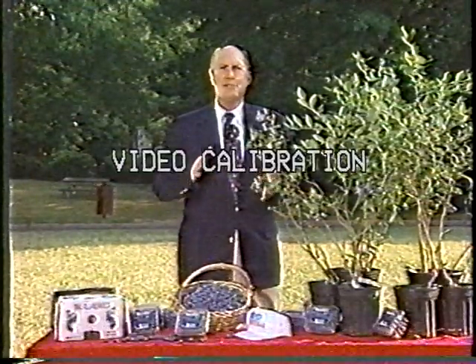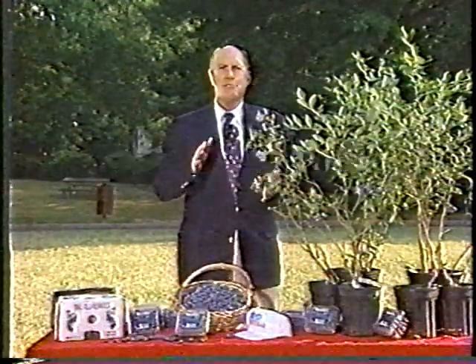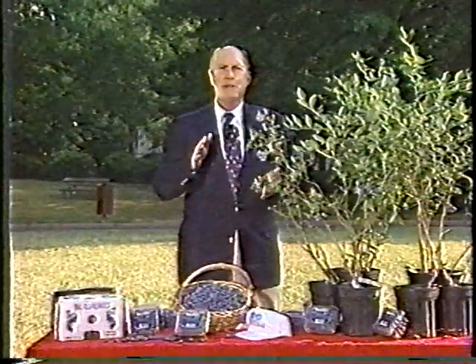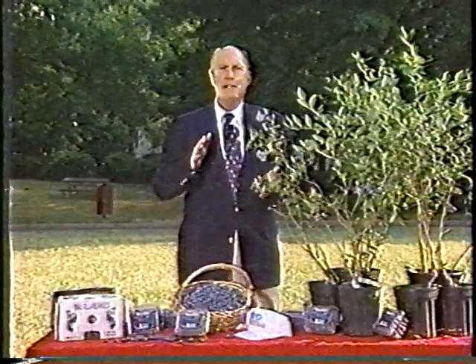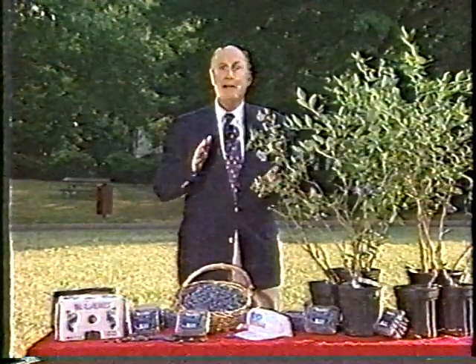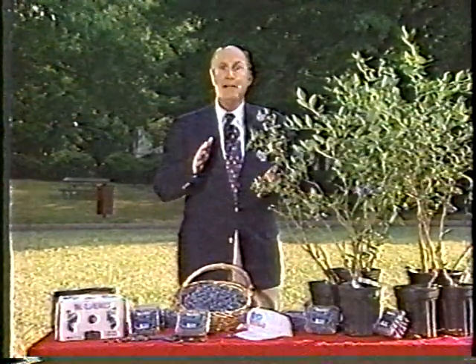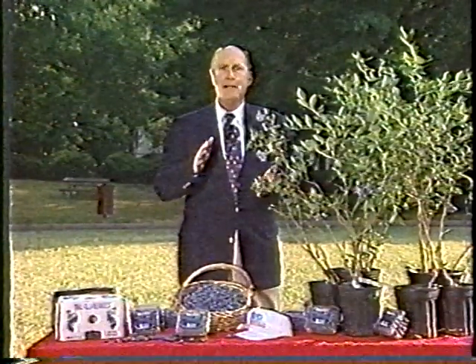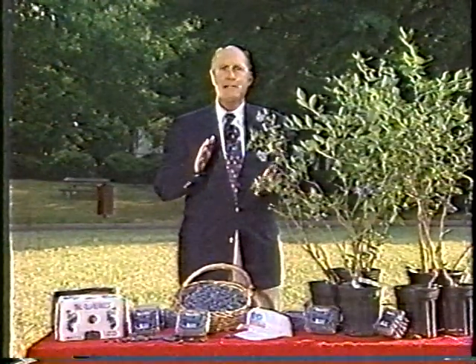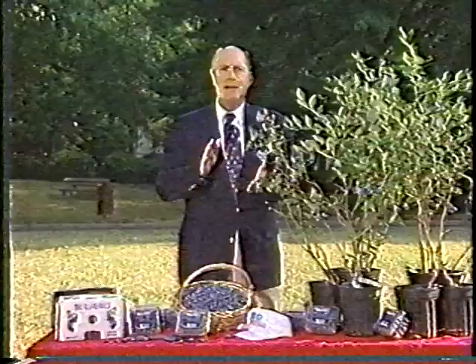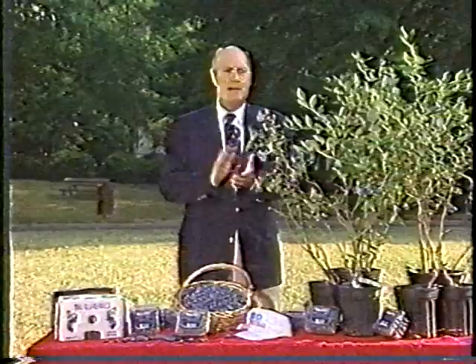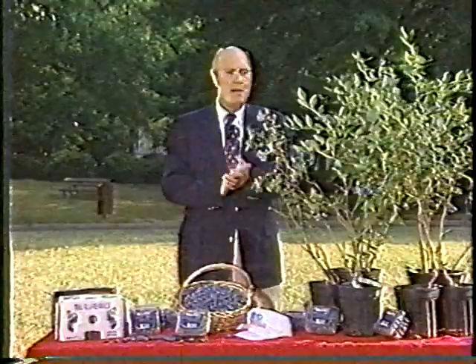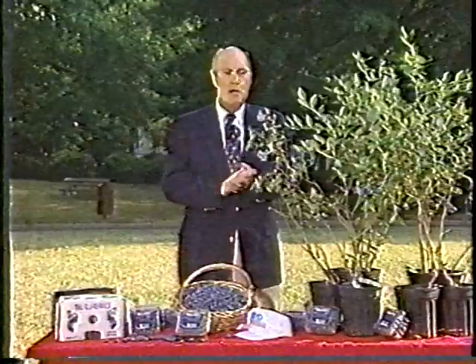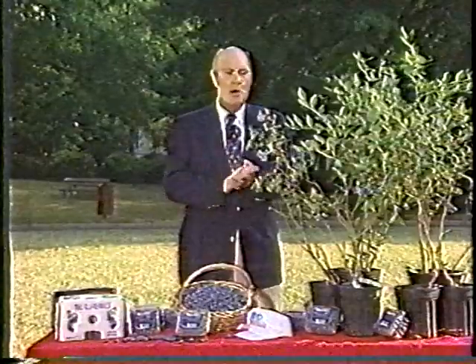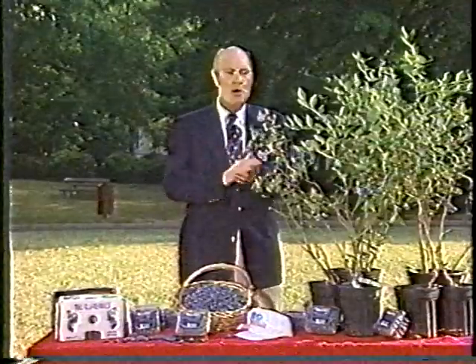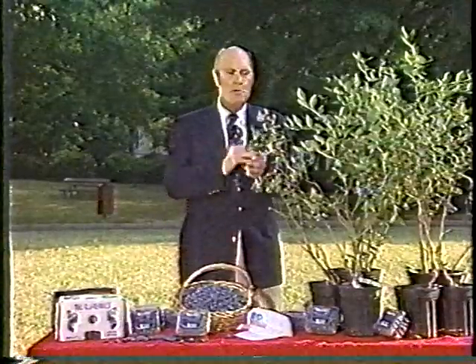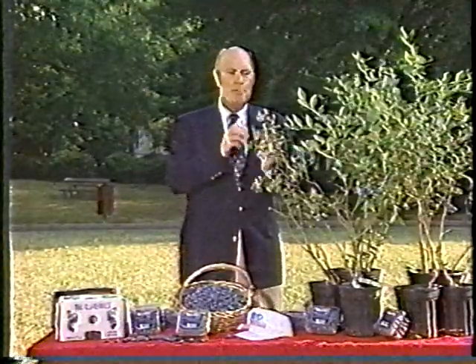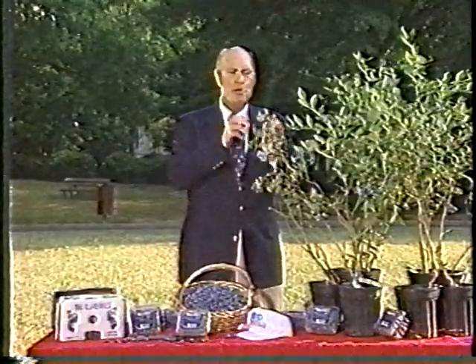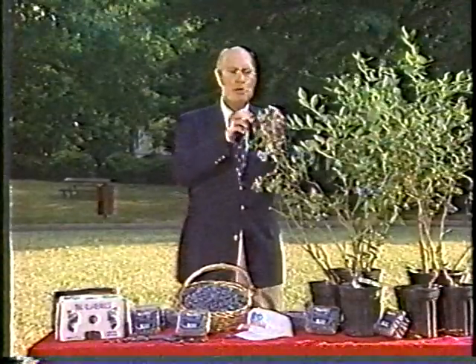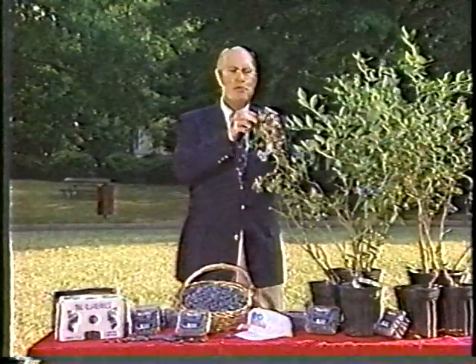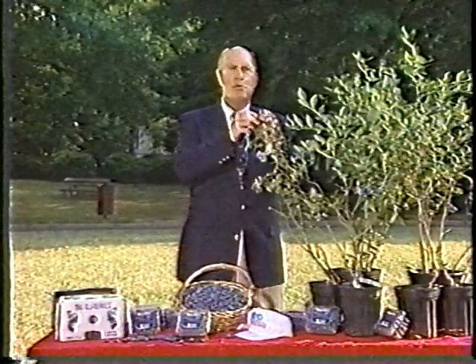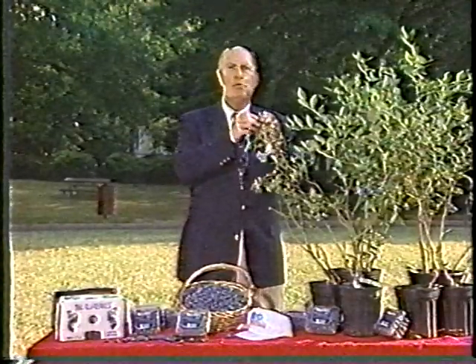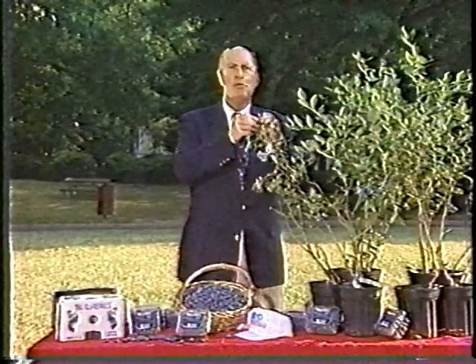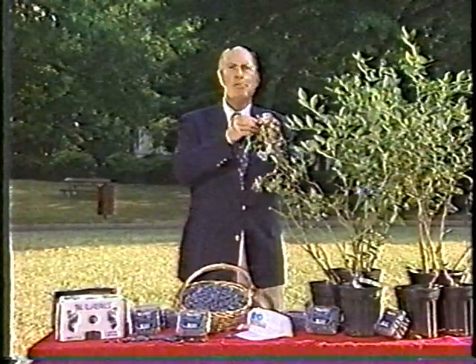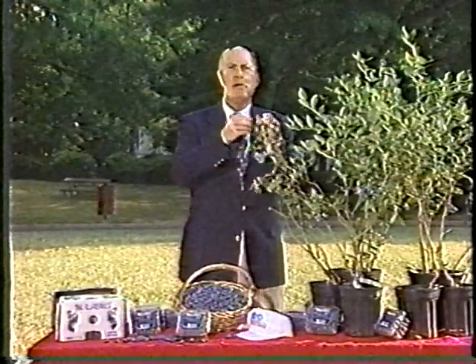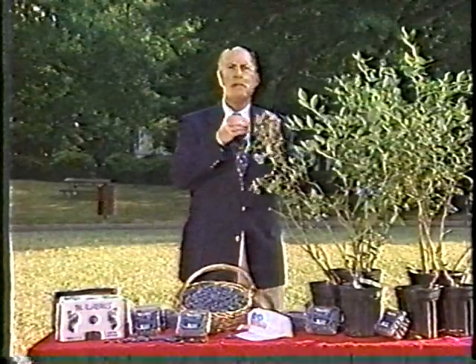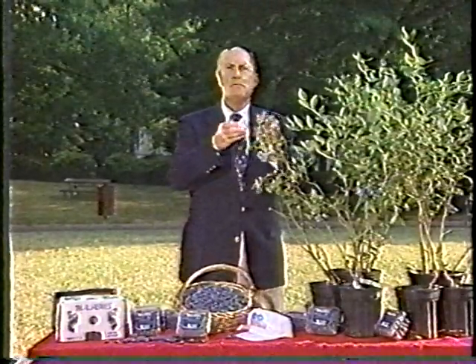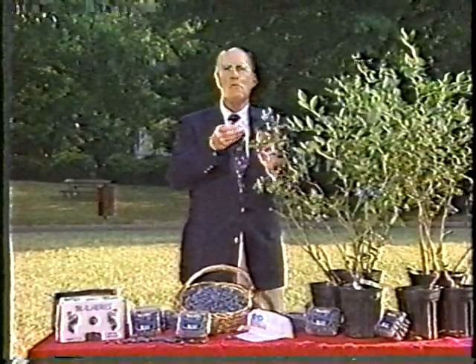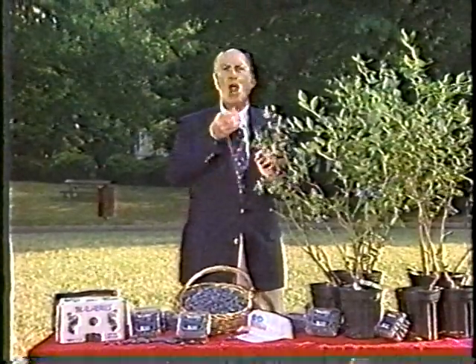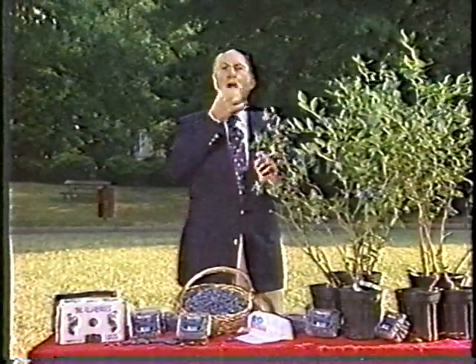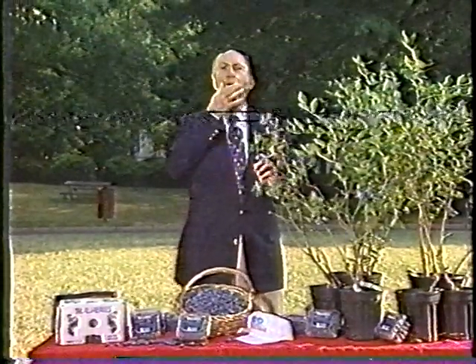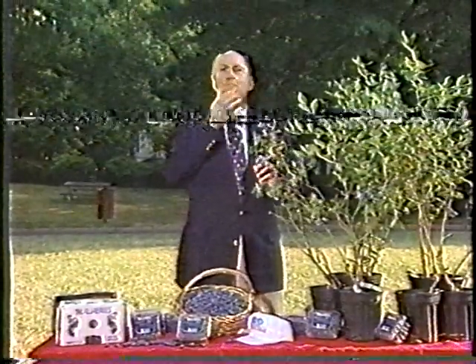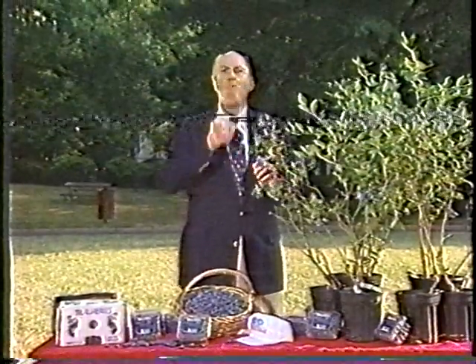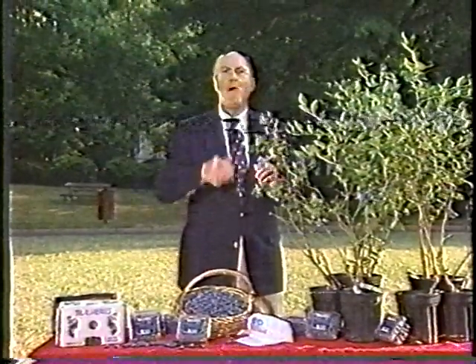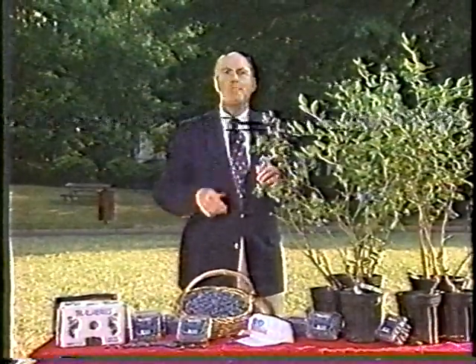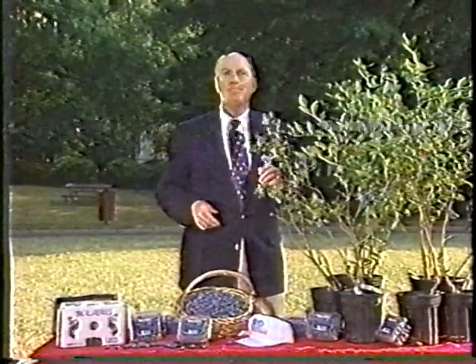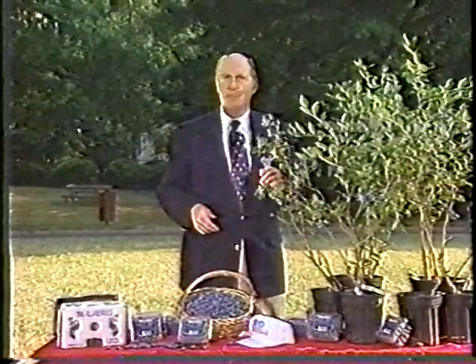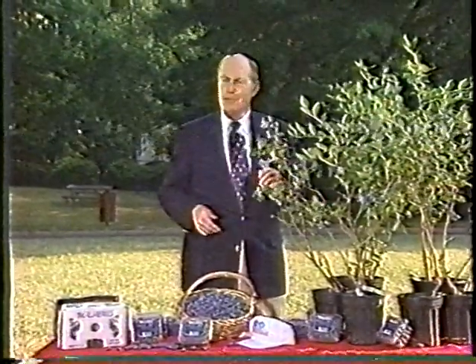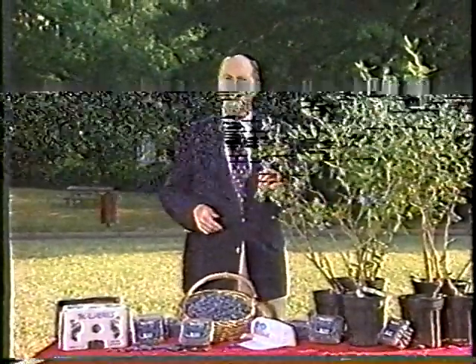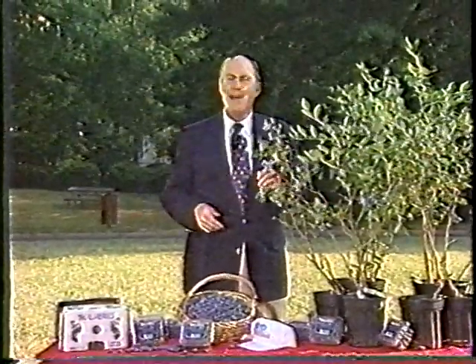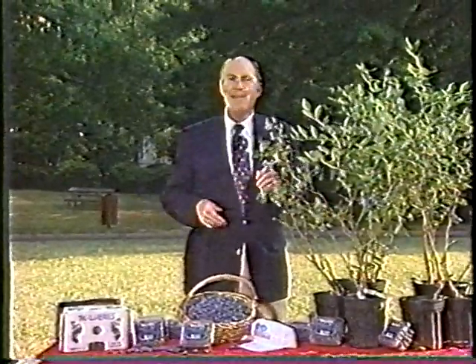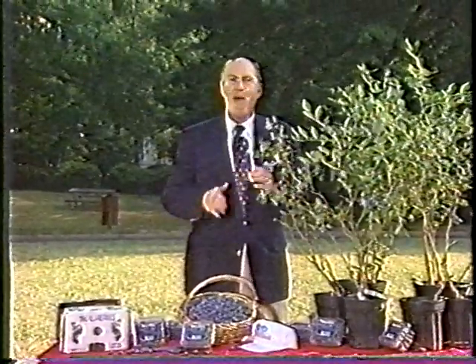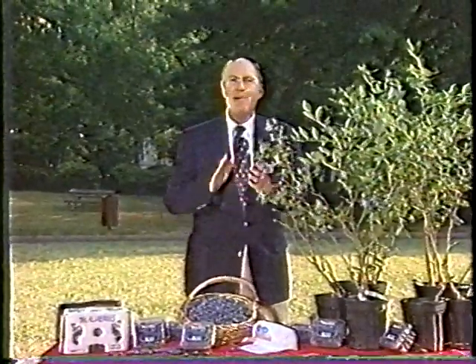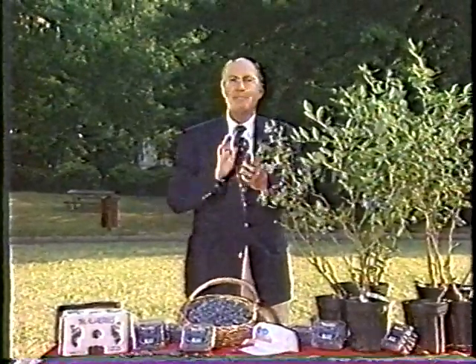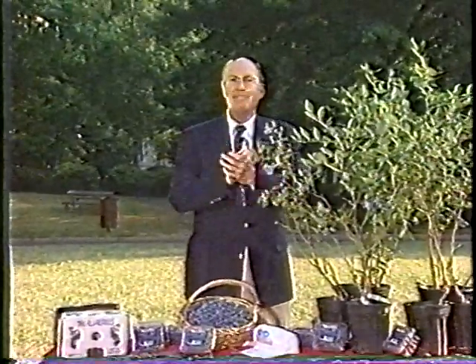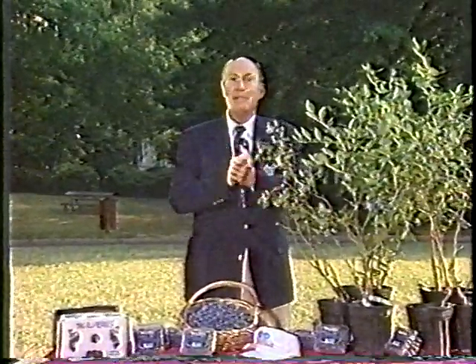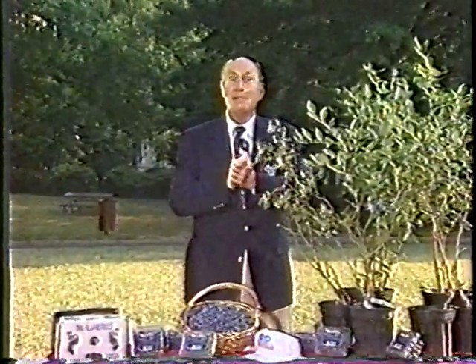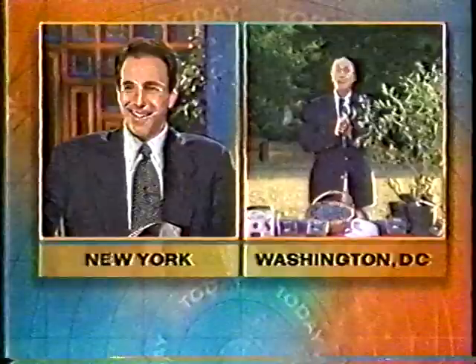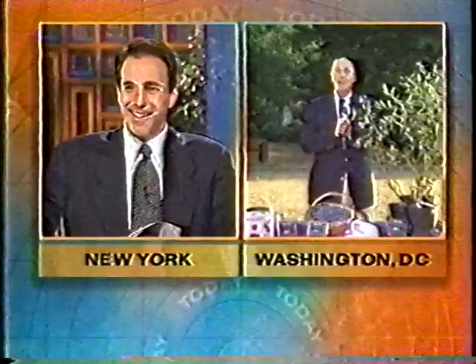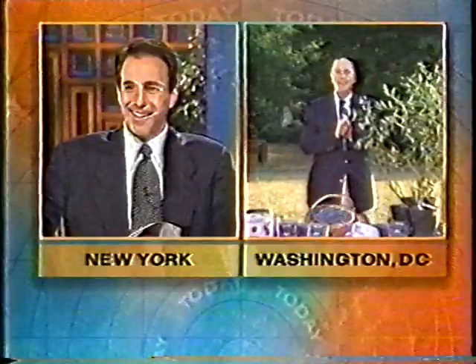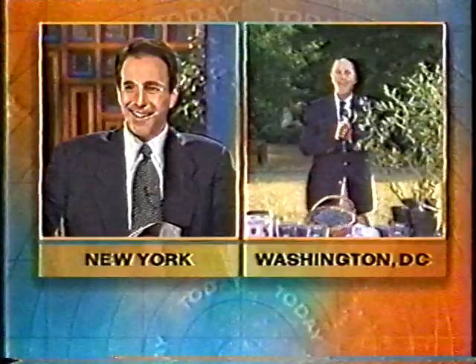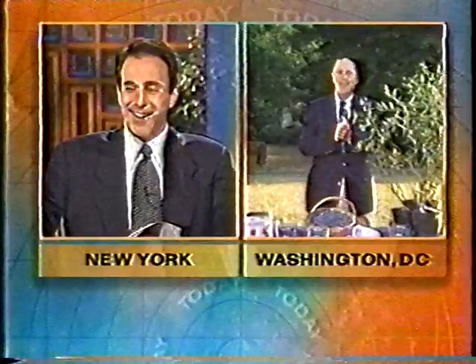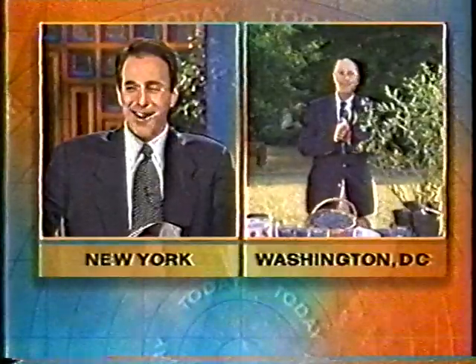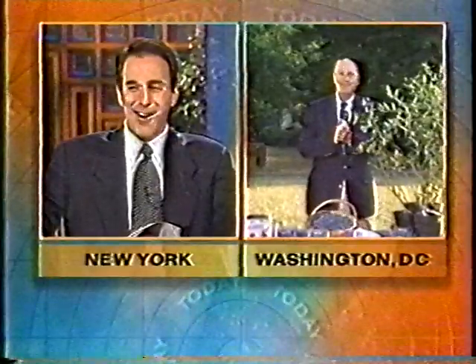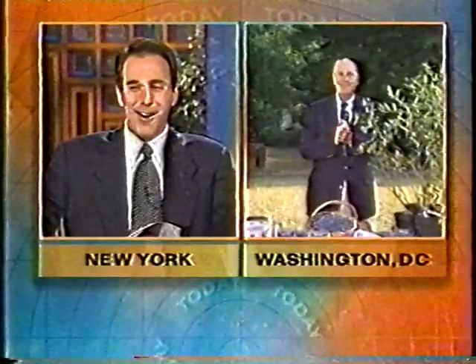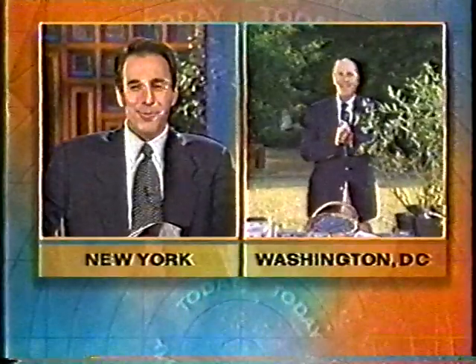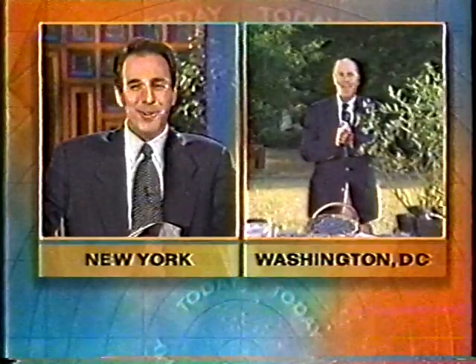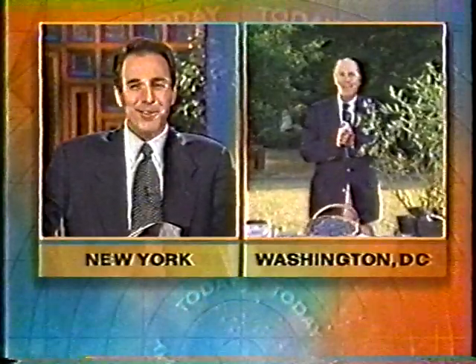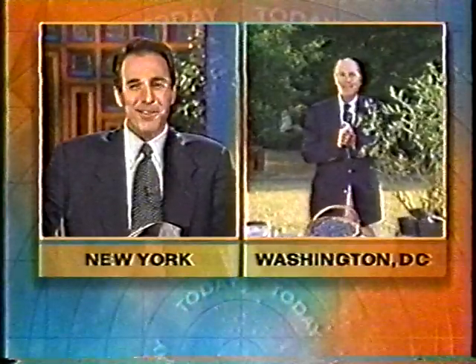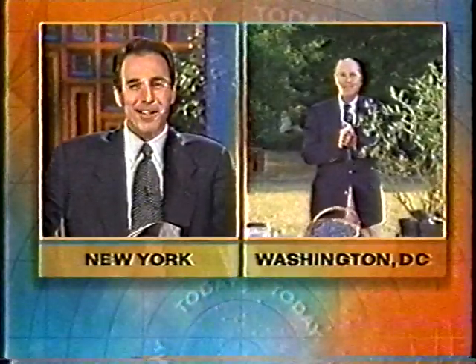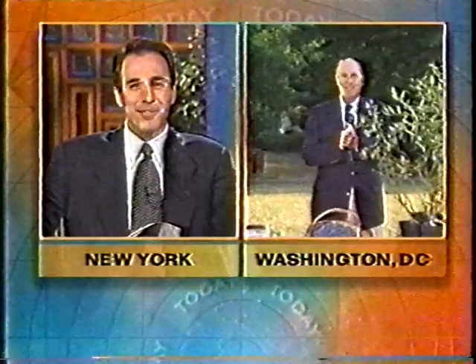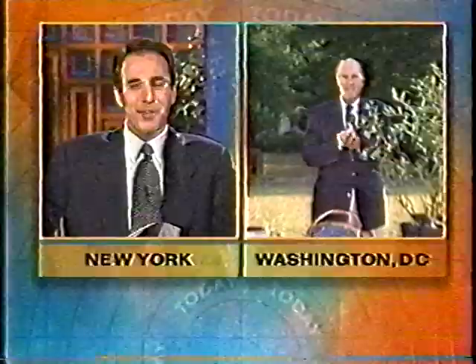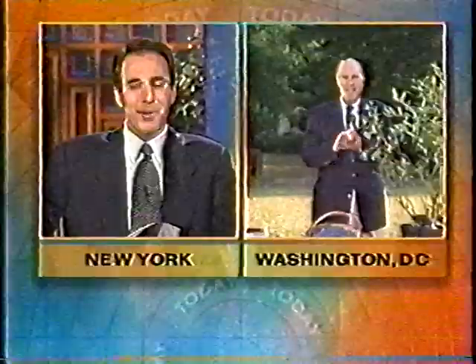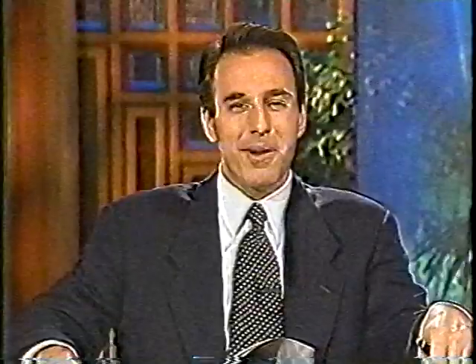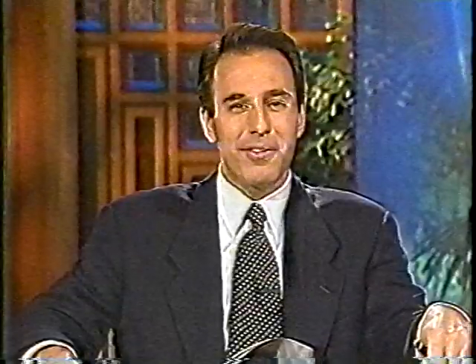How sweet, how nice, how wonderful. Here's Matt in New York. All right, Willard, thanks very much.